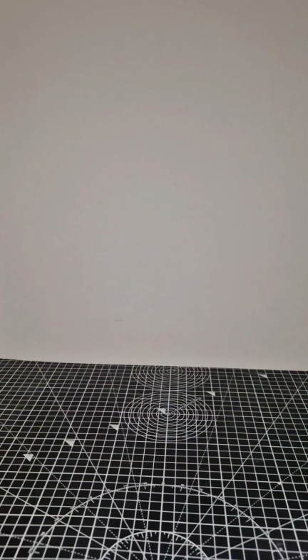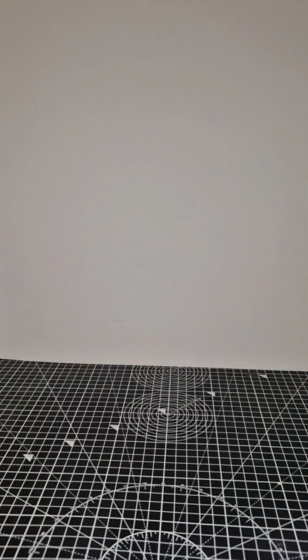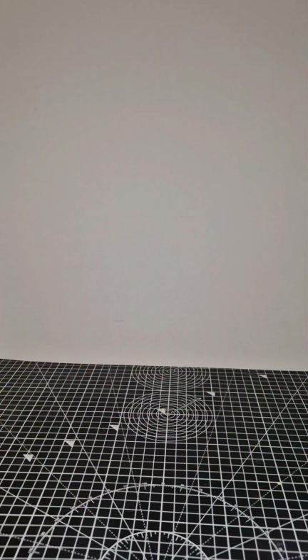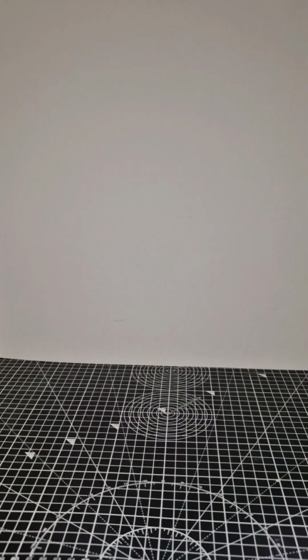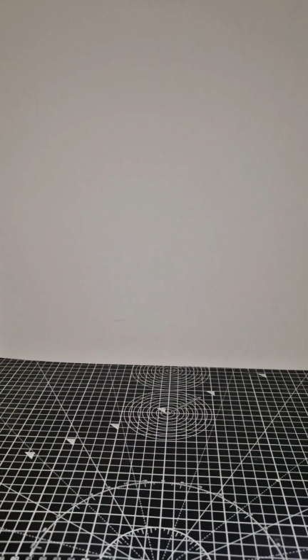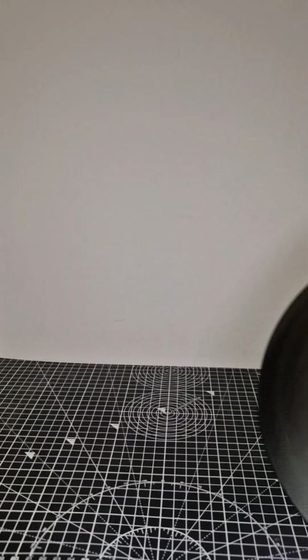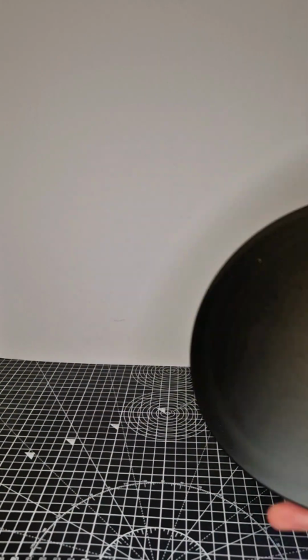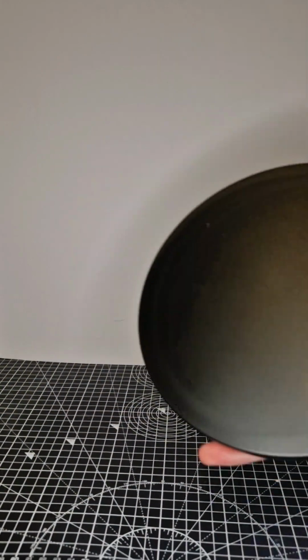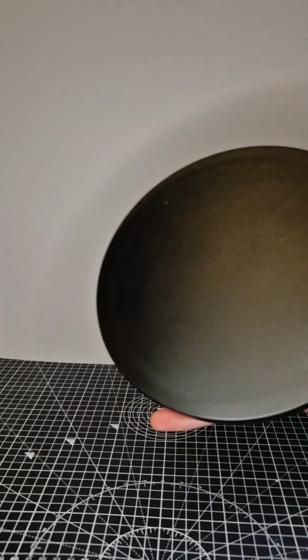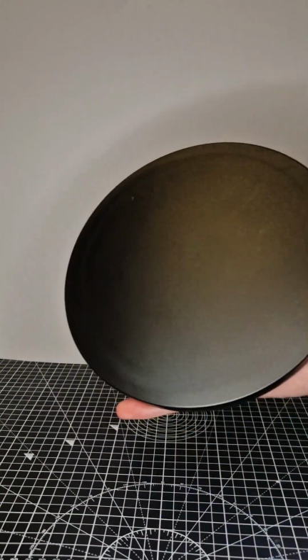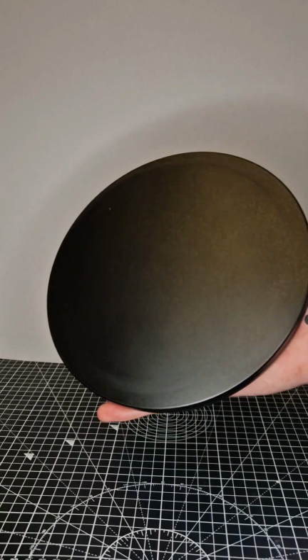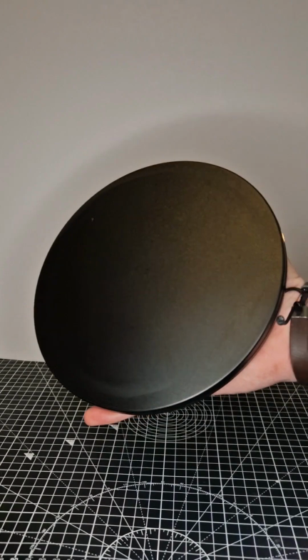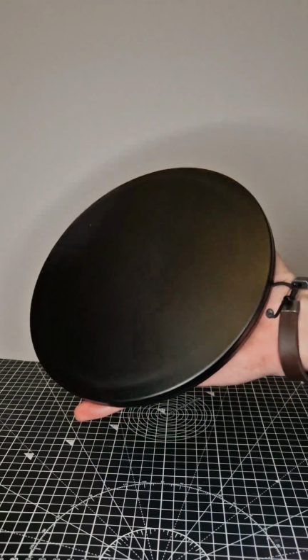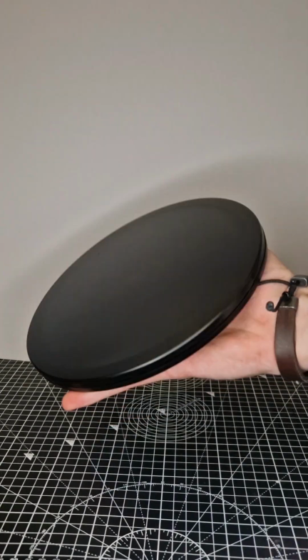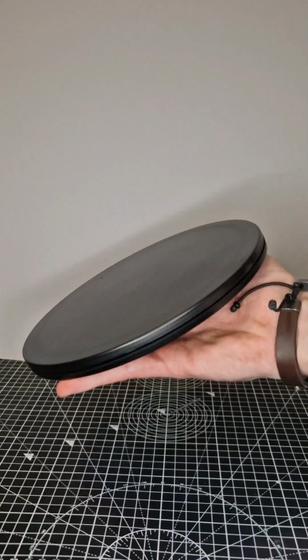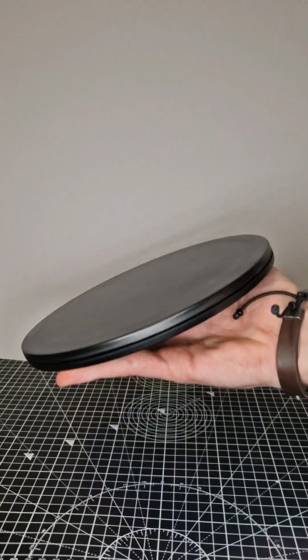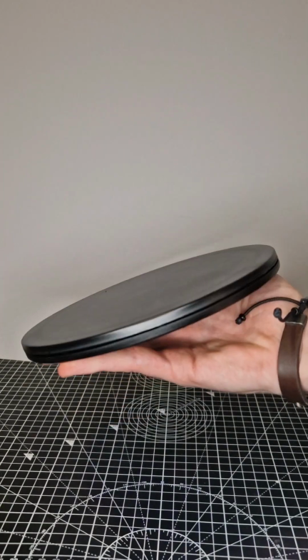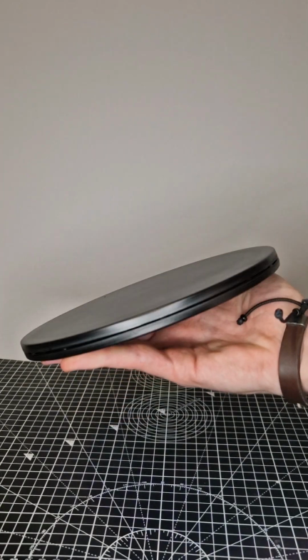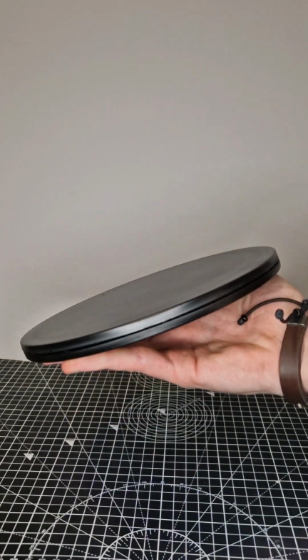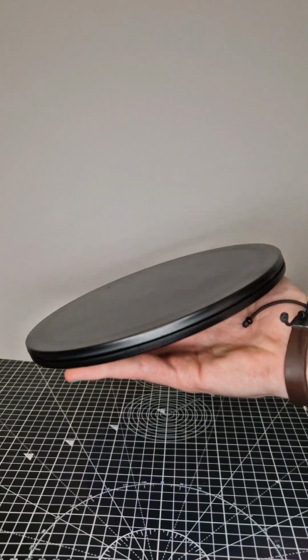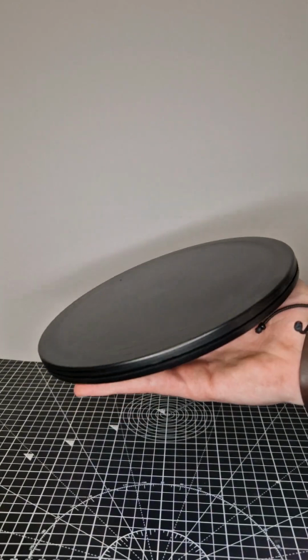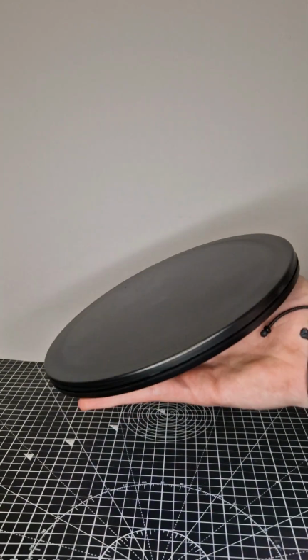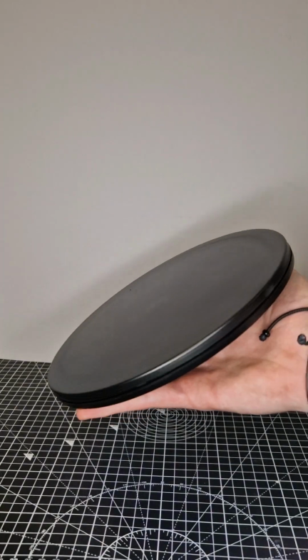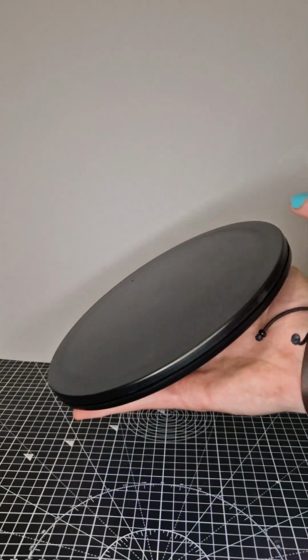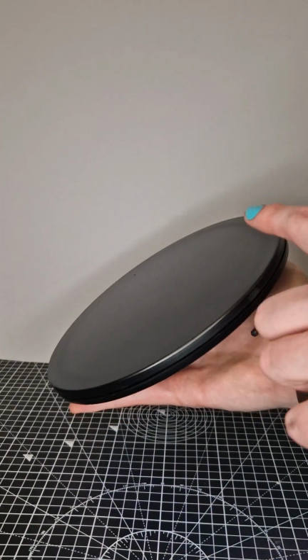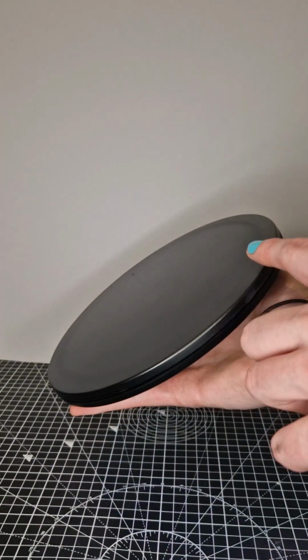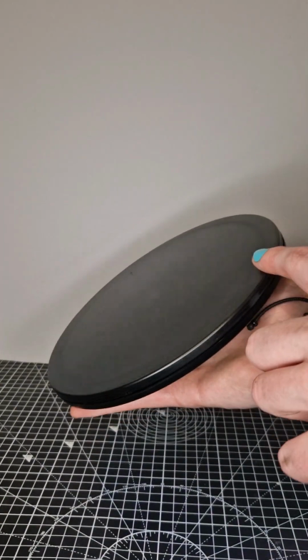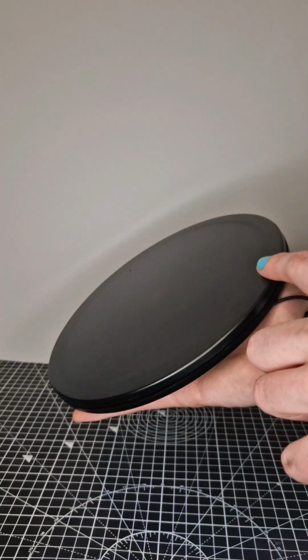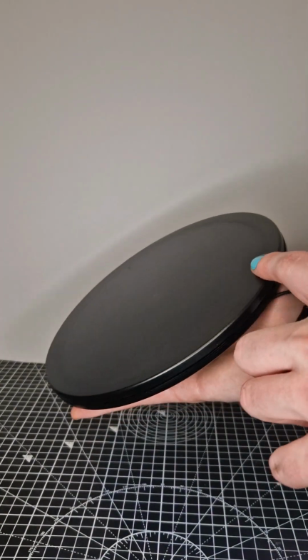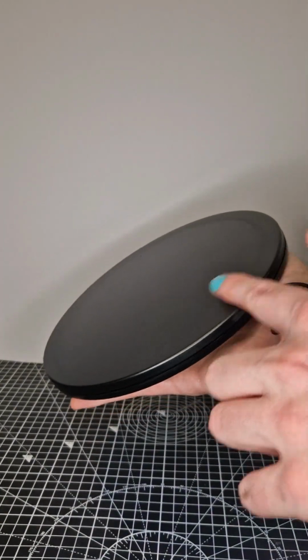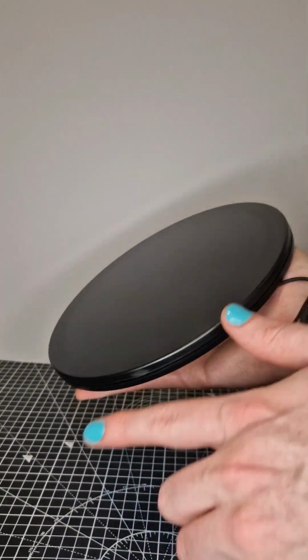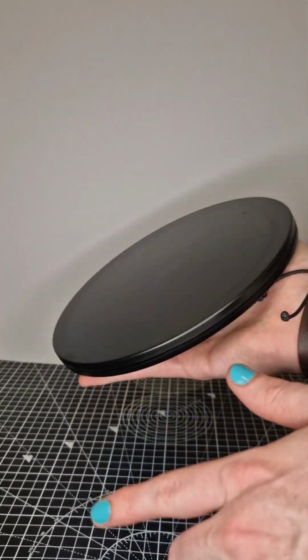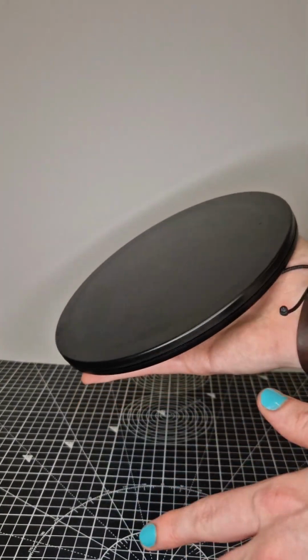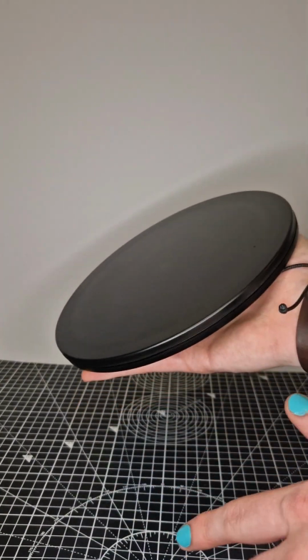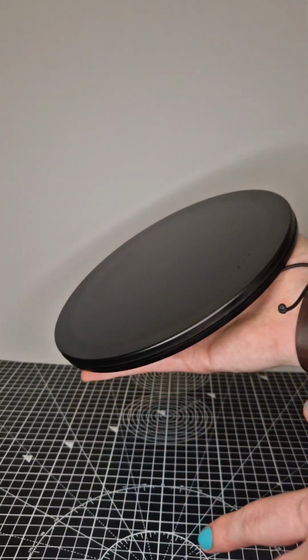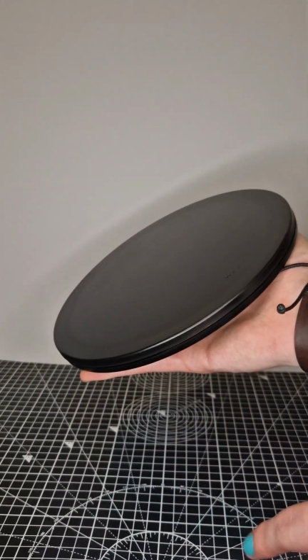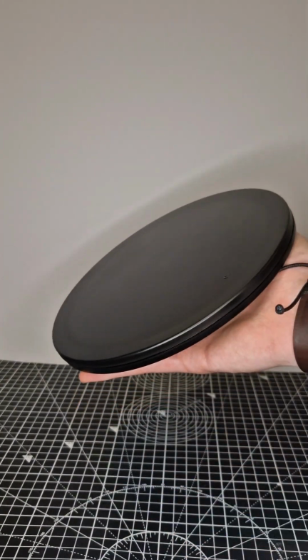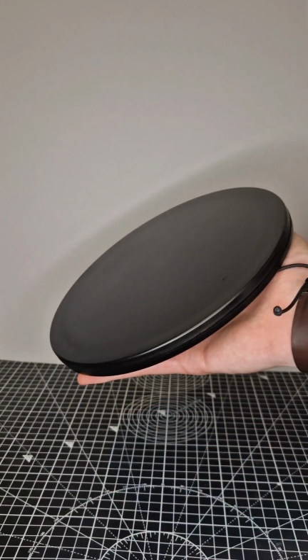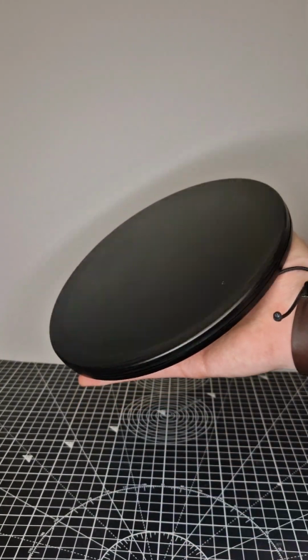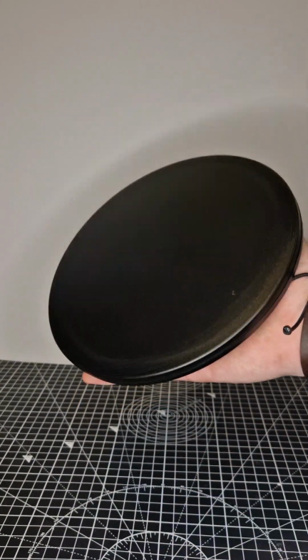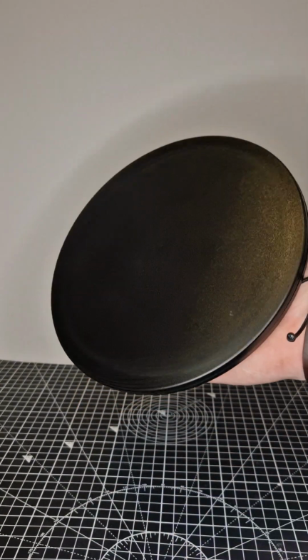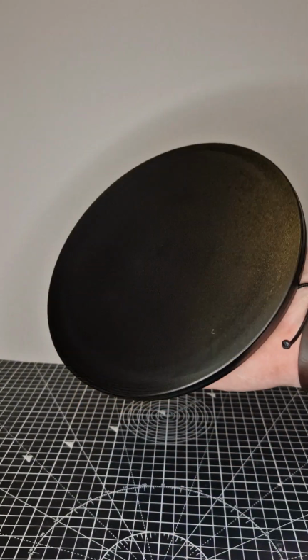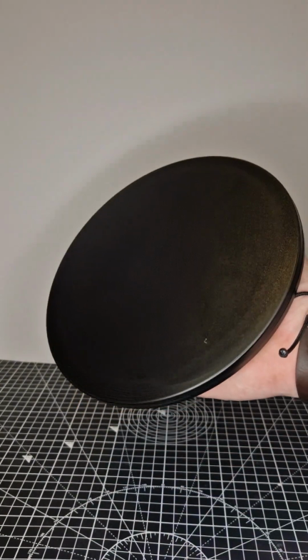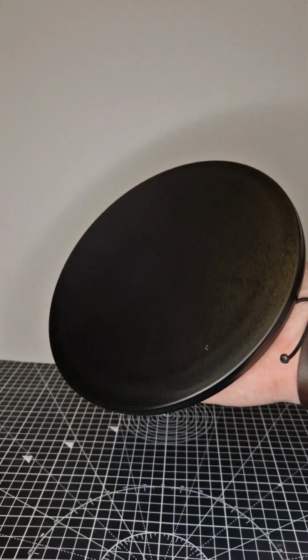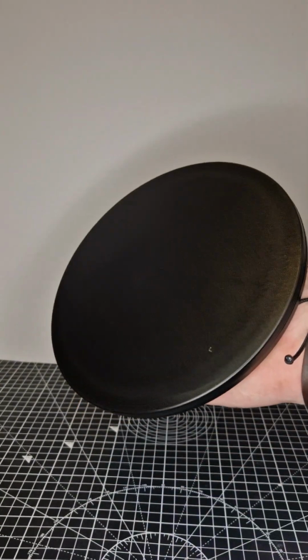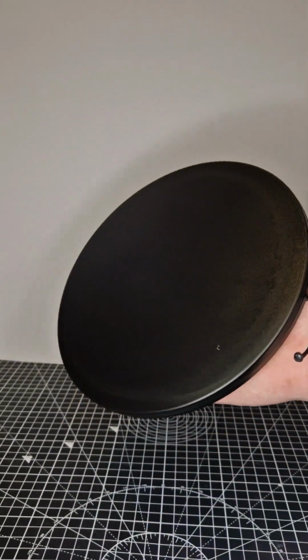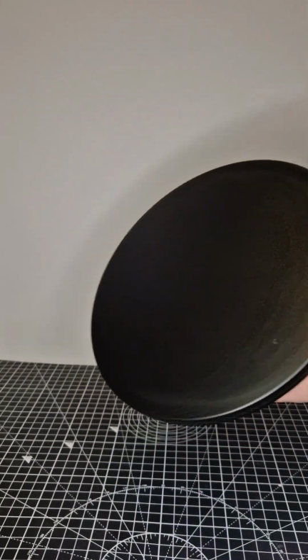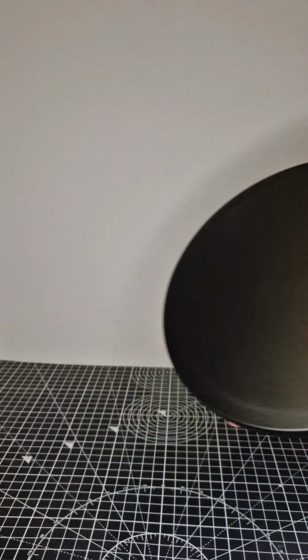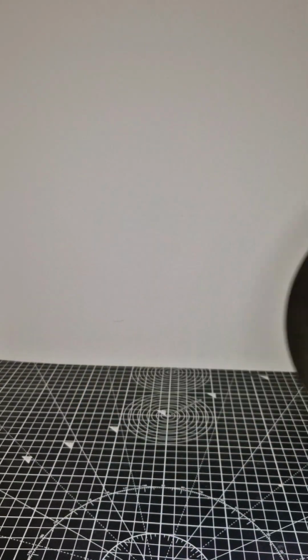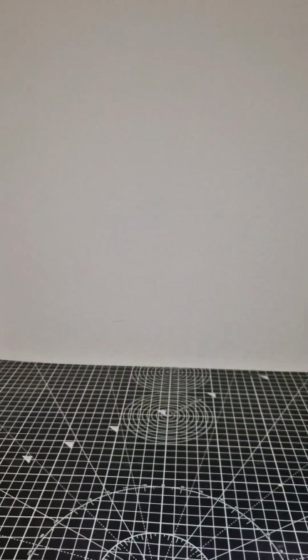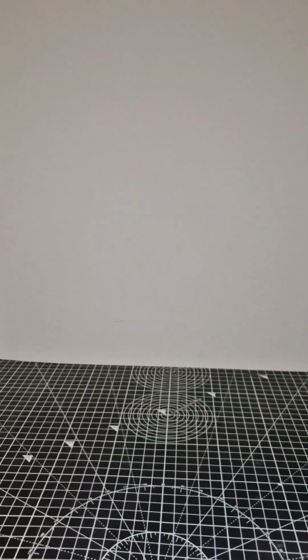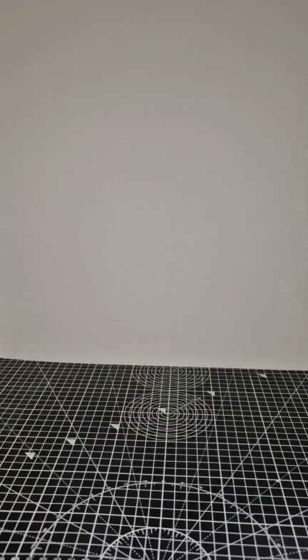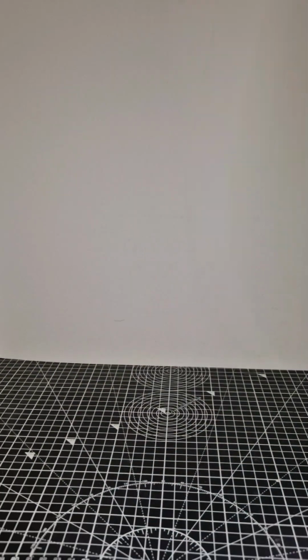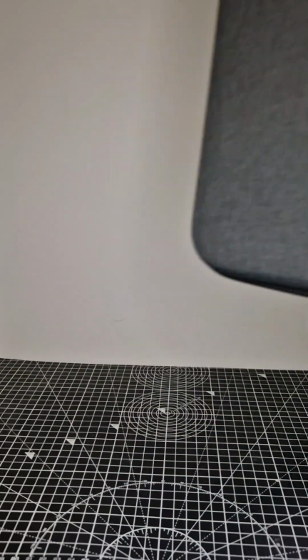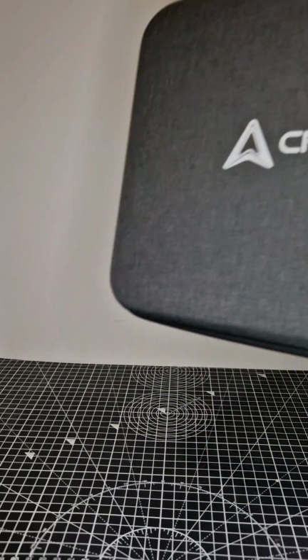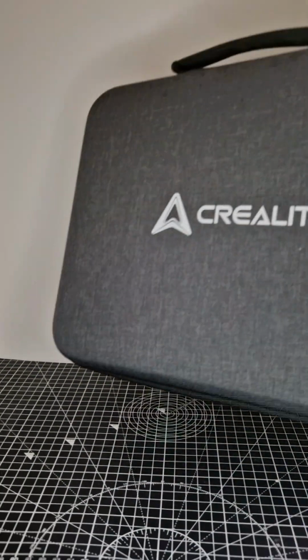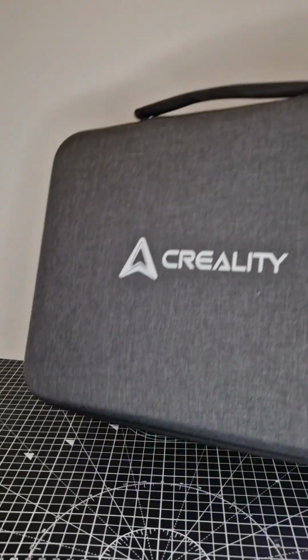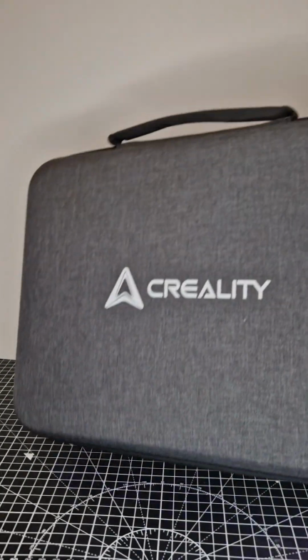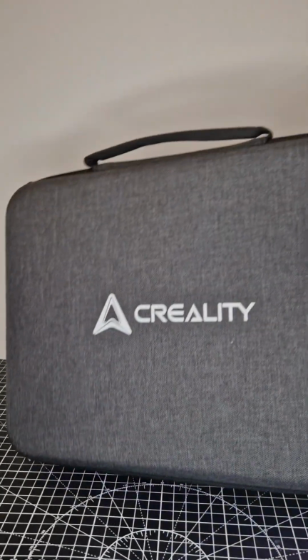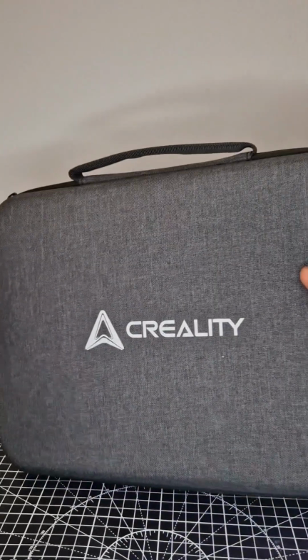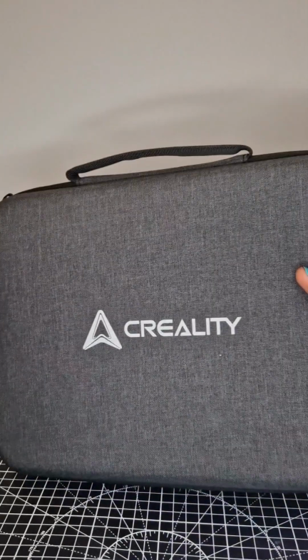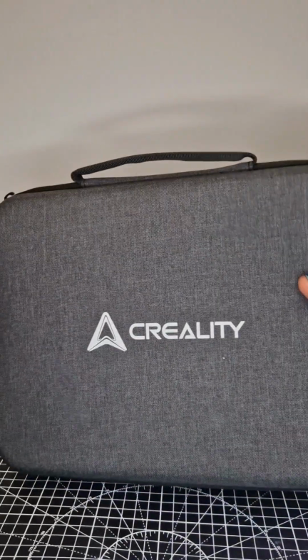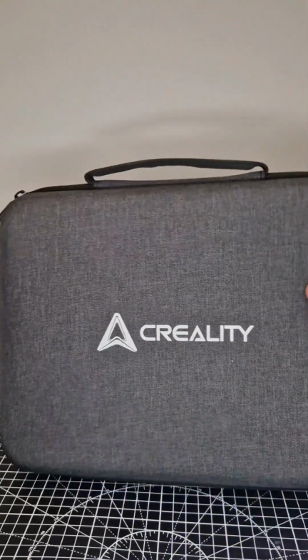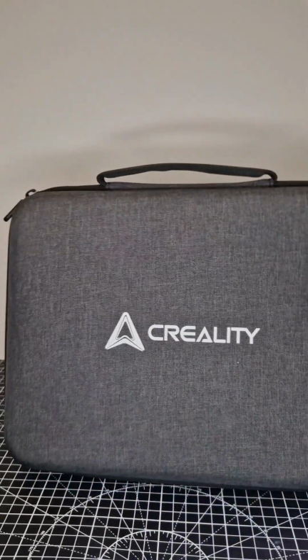Also included with this is a turntable, which is not an electronic one — it's just like a lazy susan — which is perfectly fine for this purpose.